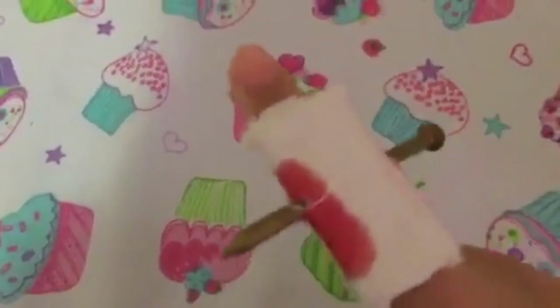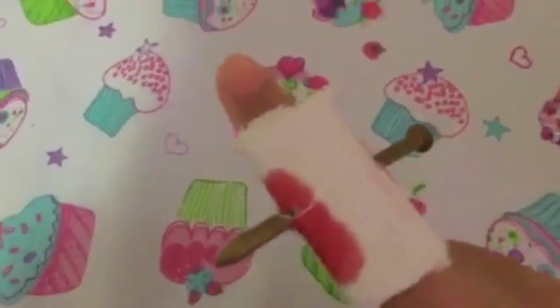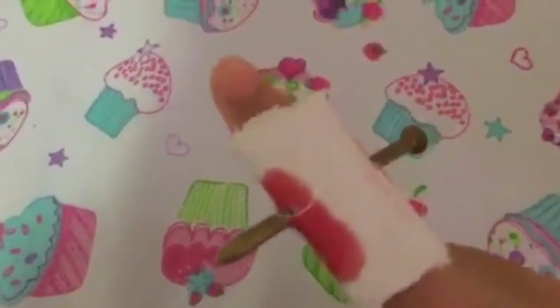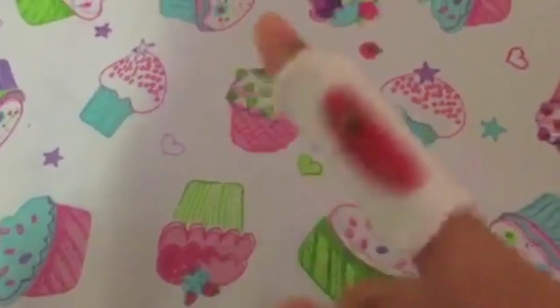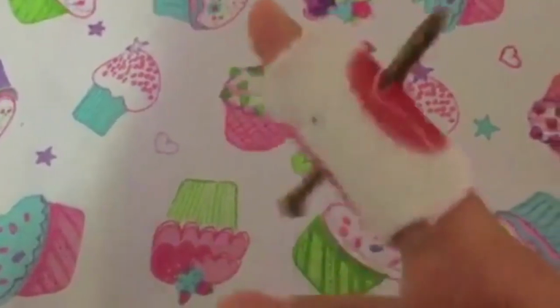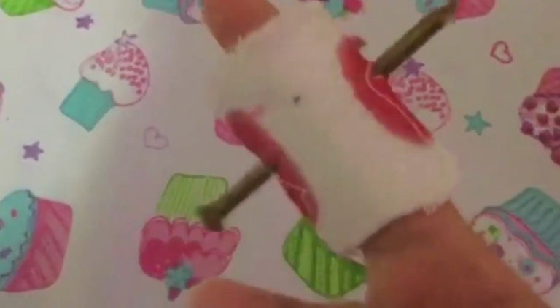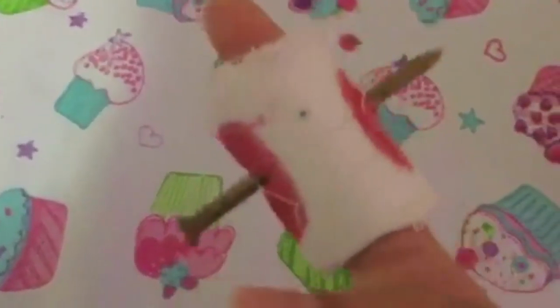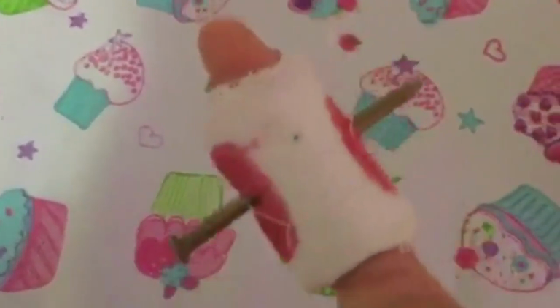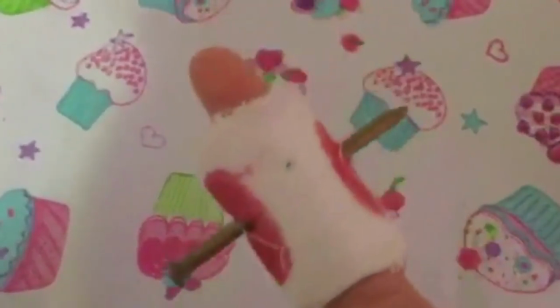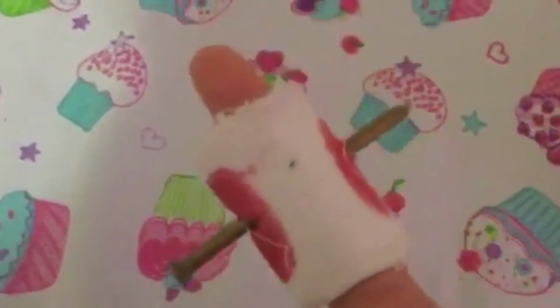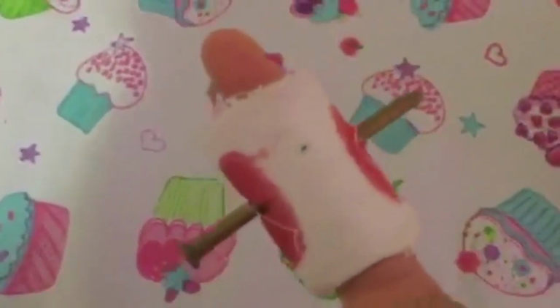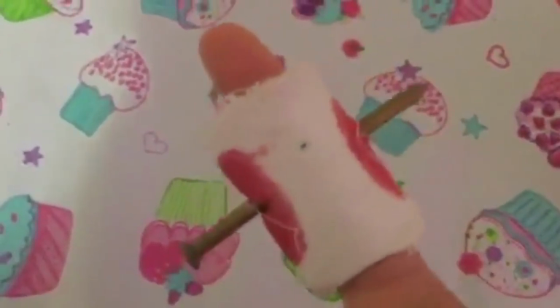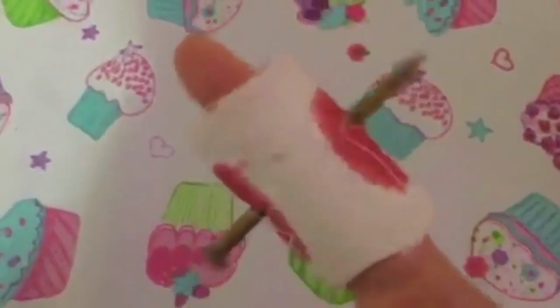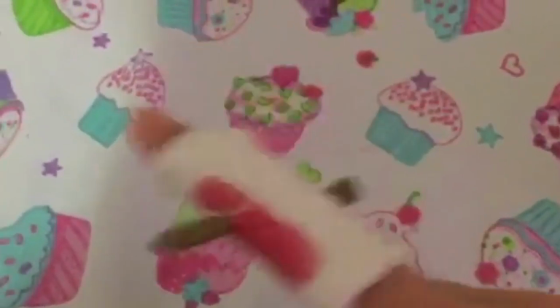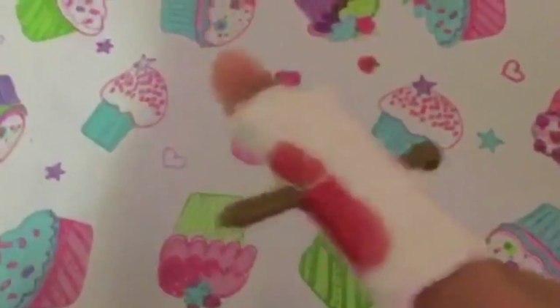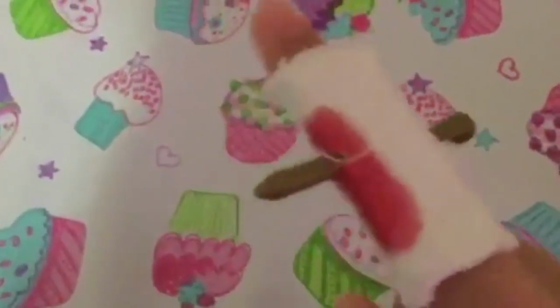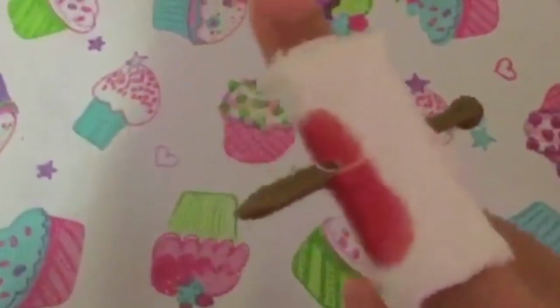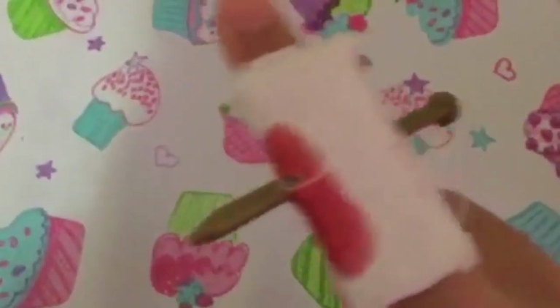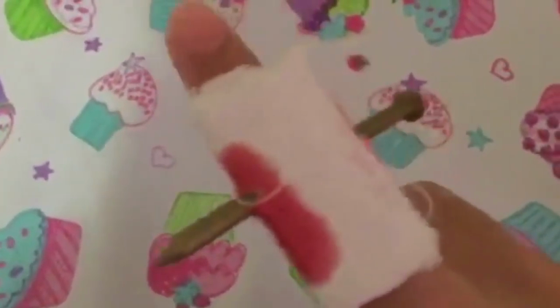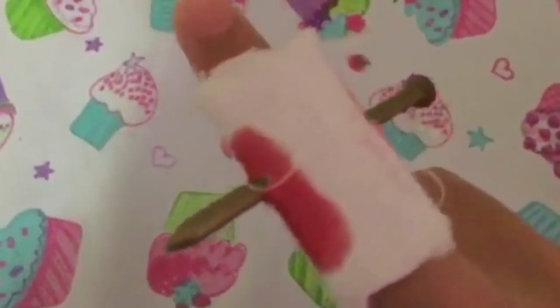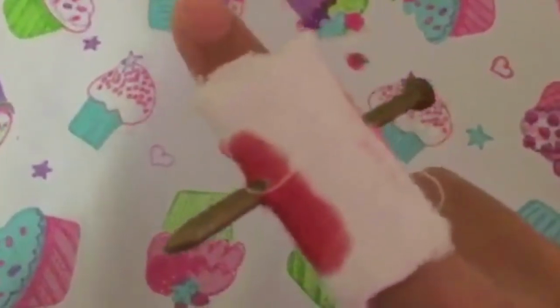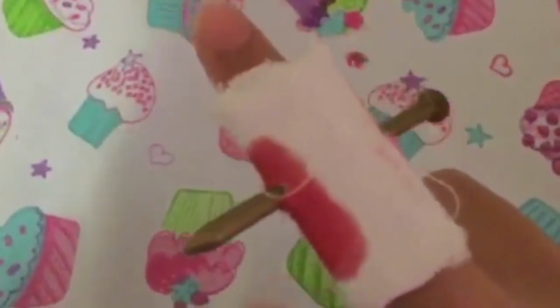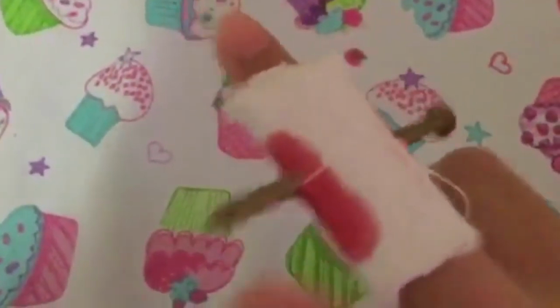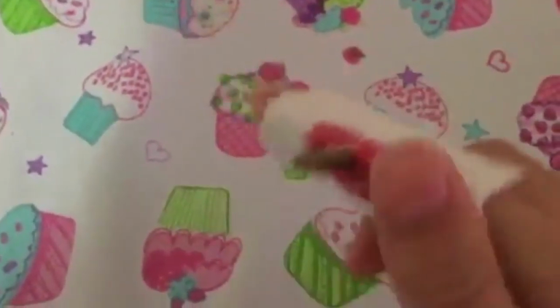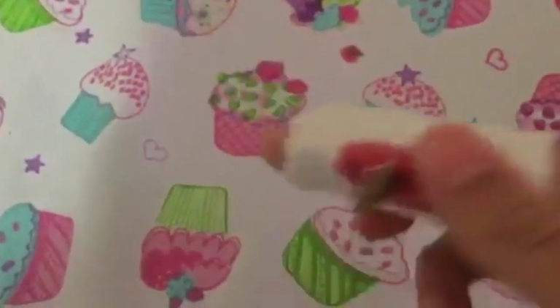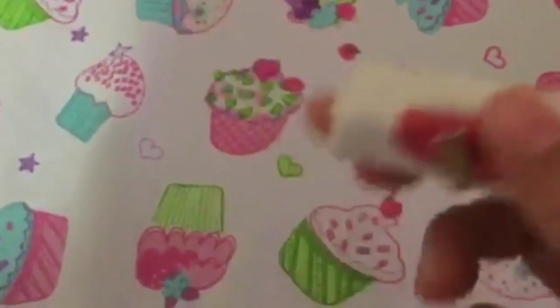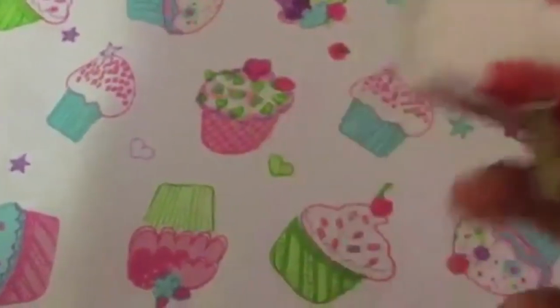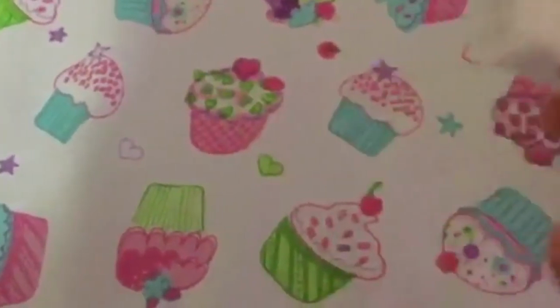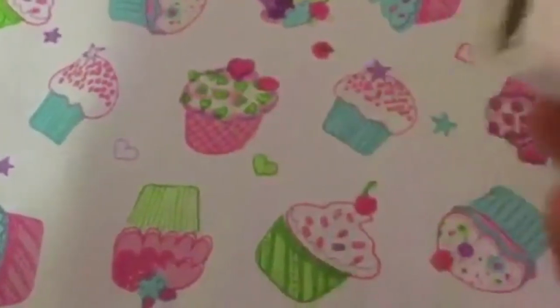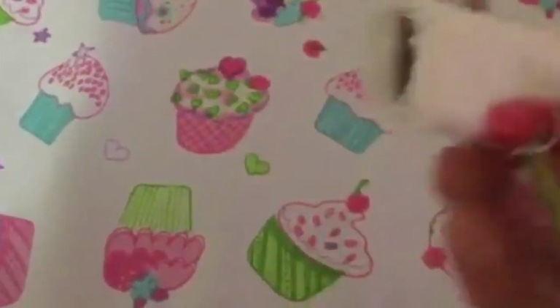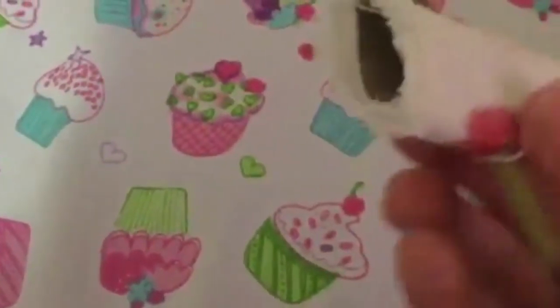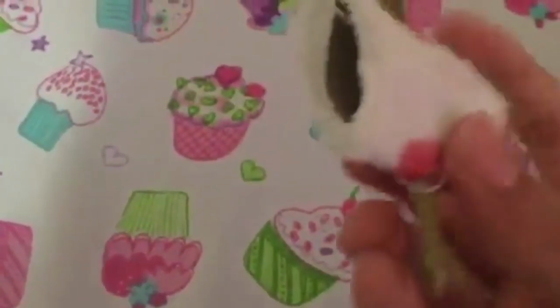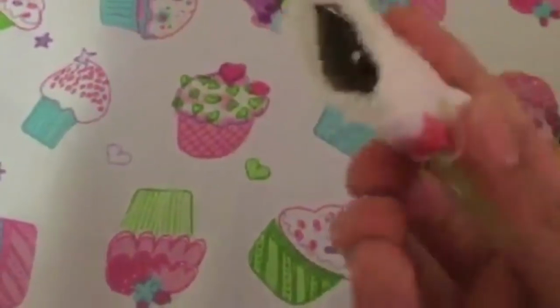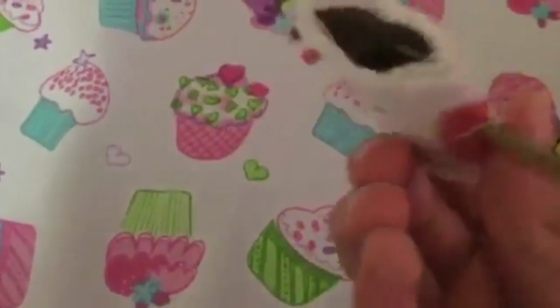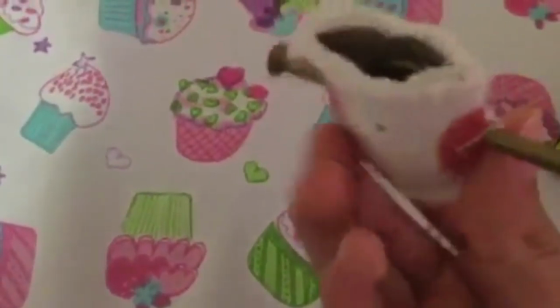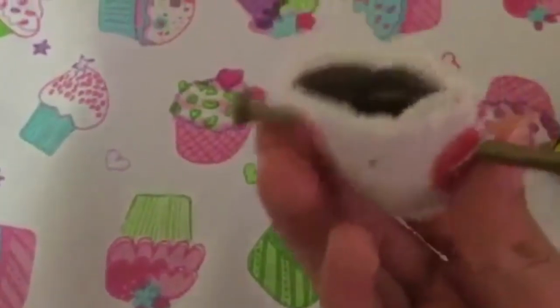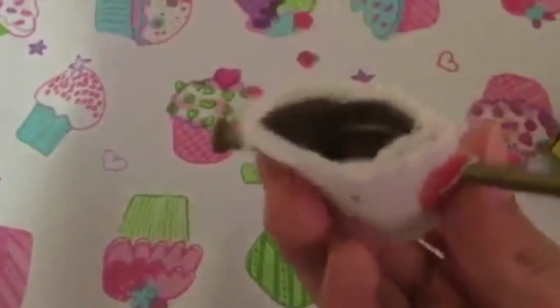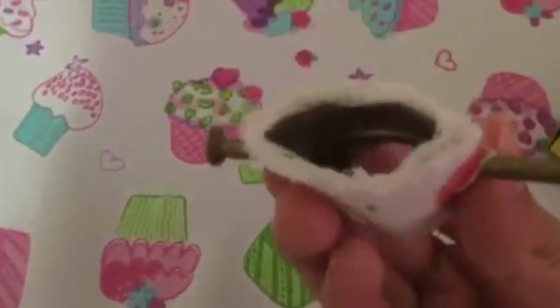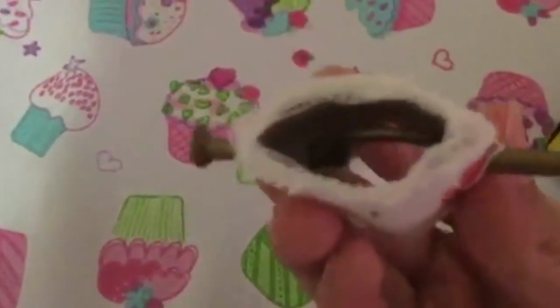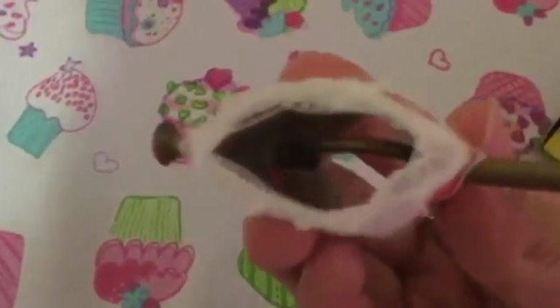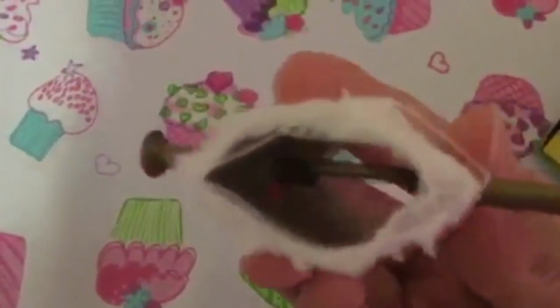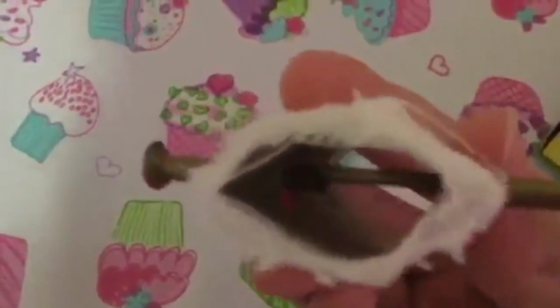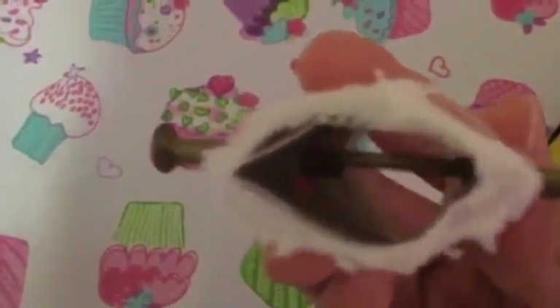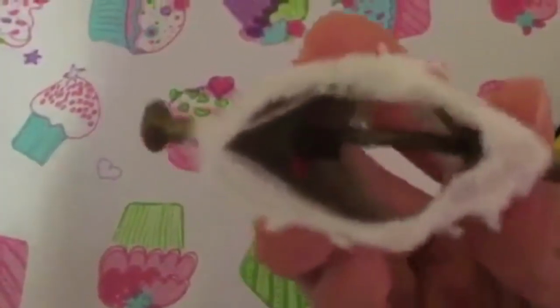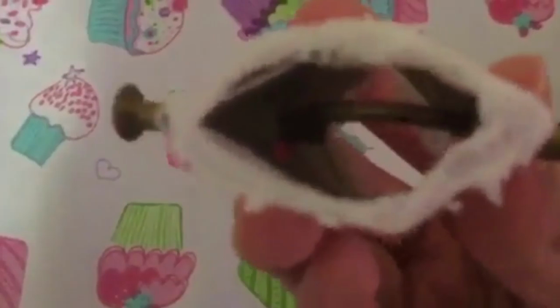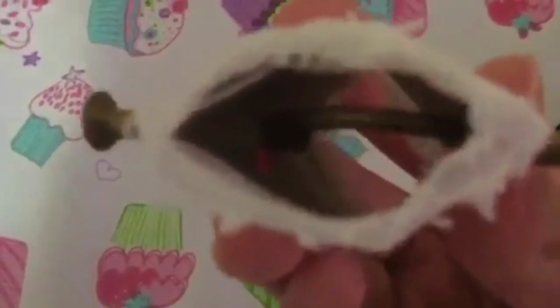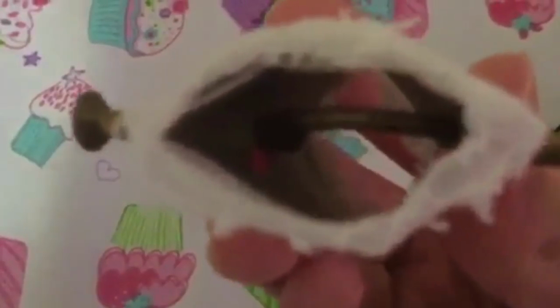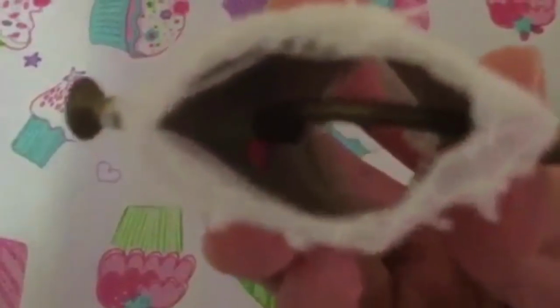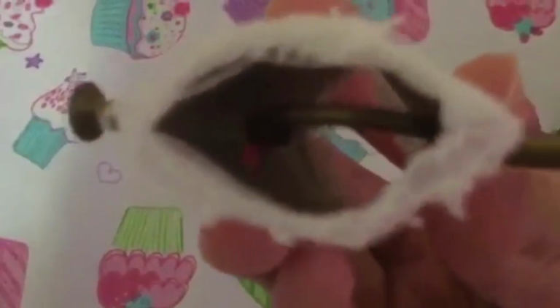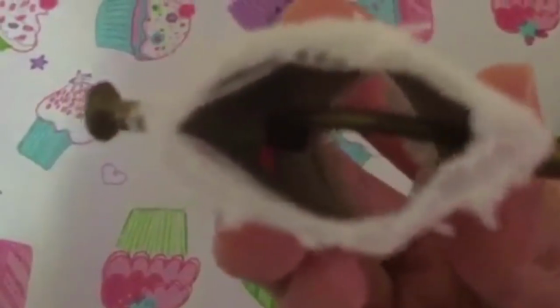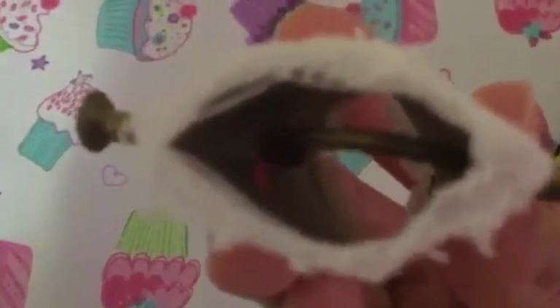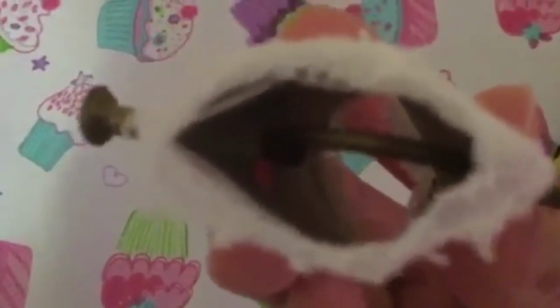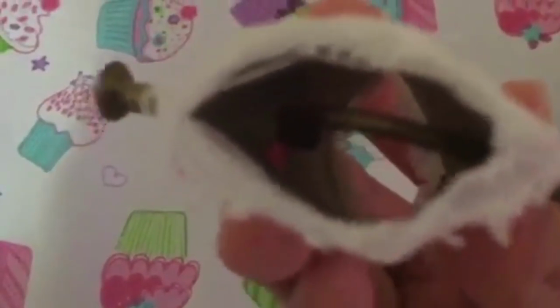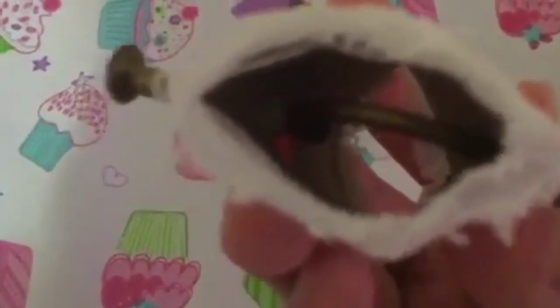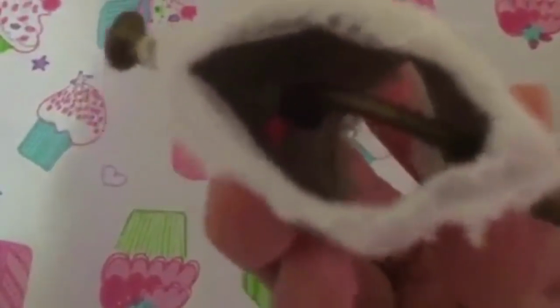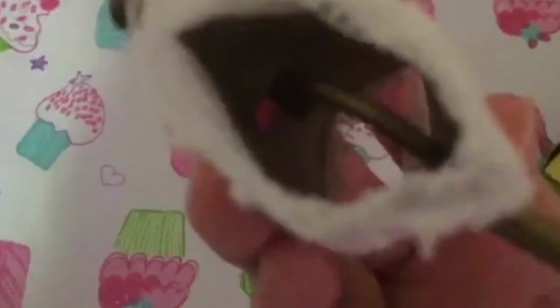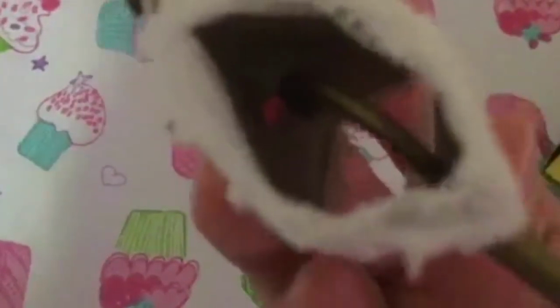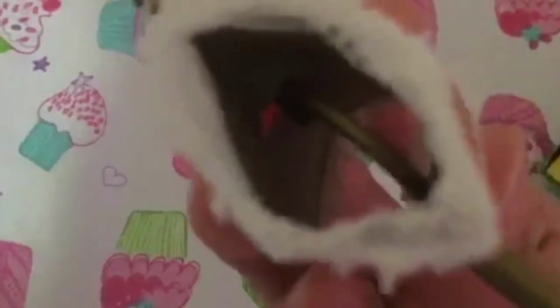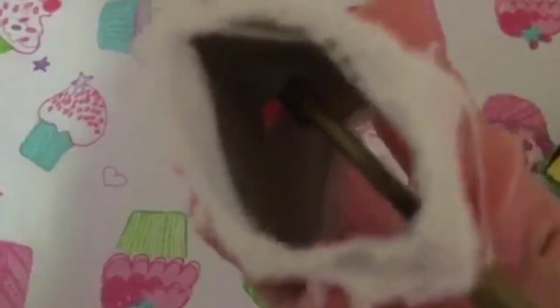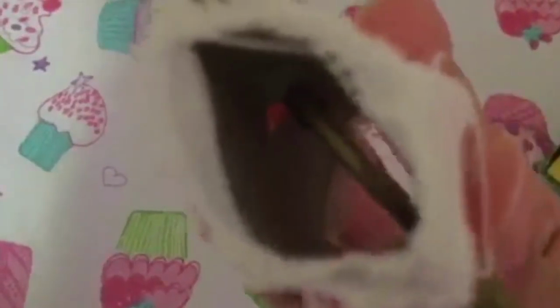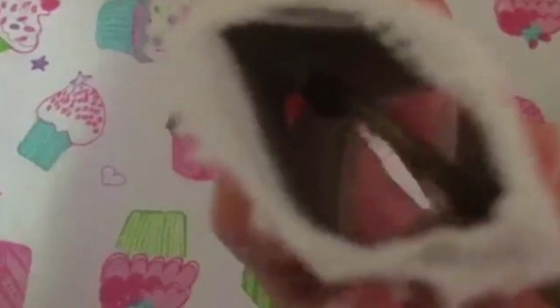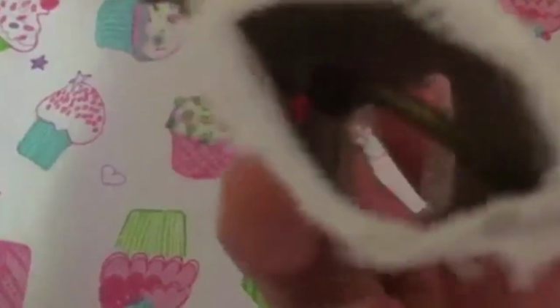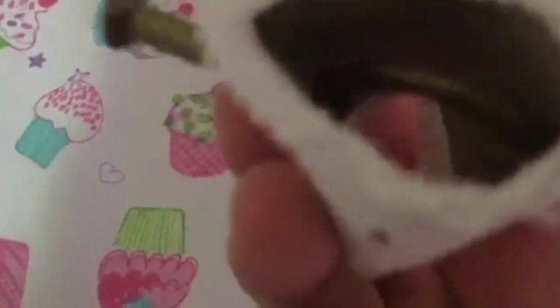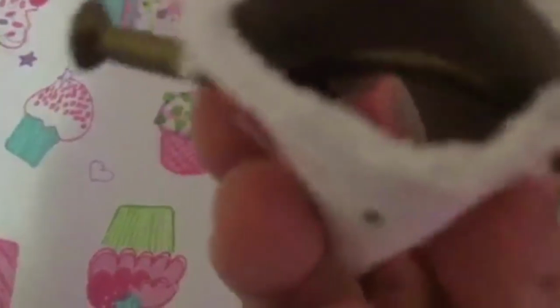And now it looks like you got a nail through your finger. Let me just show you what it looks like inside. See that?